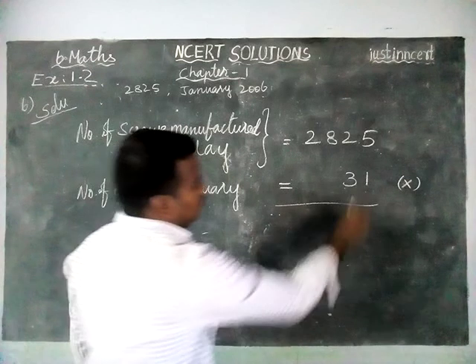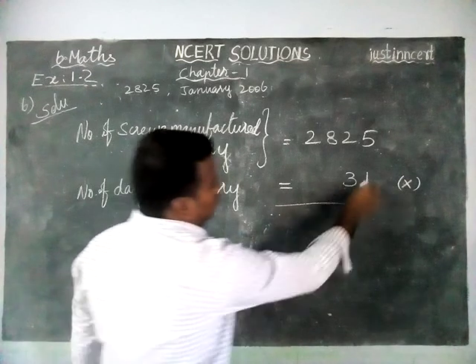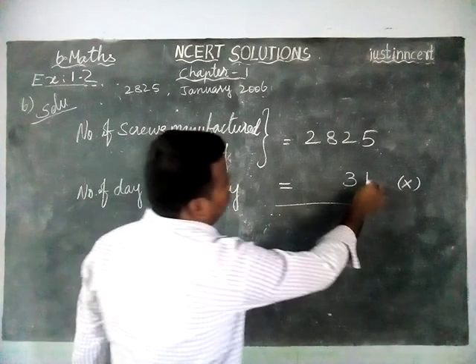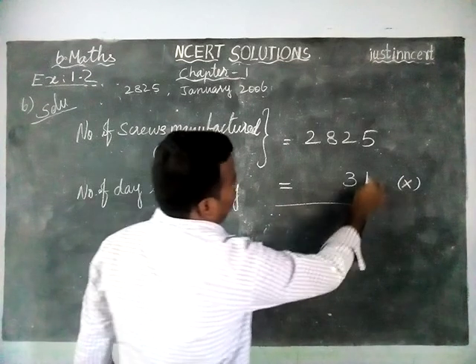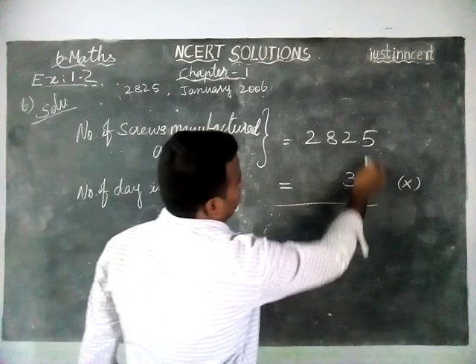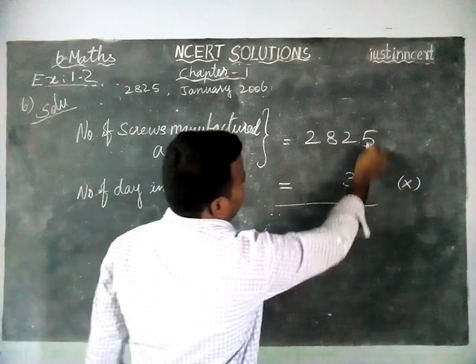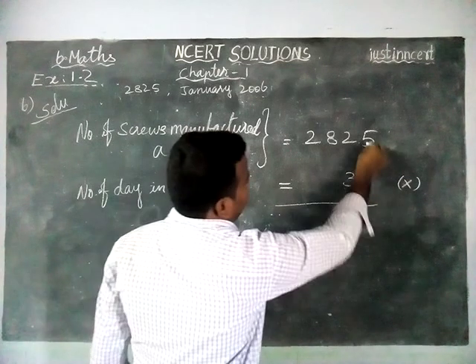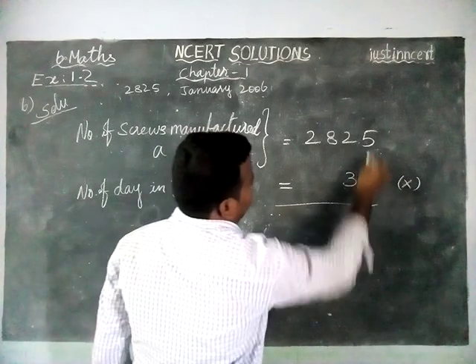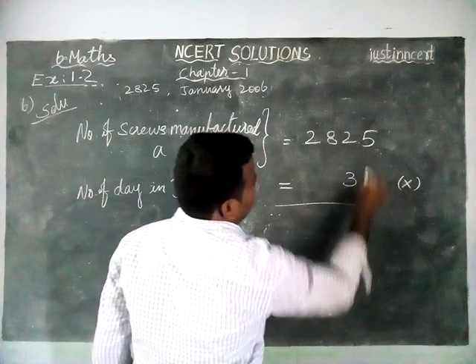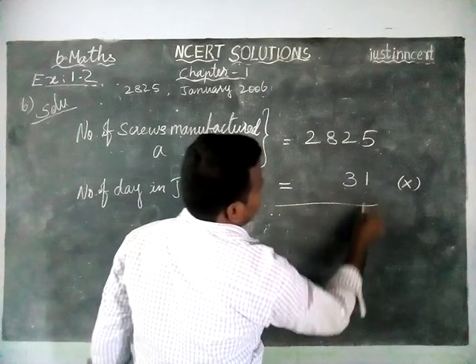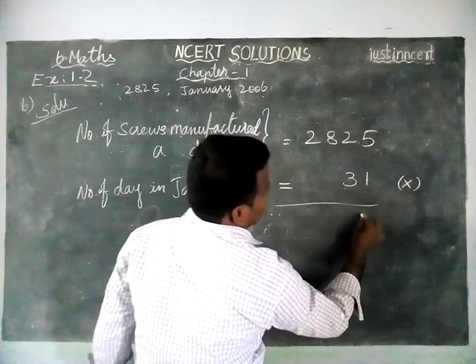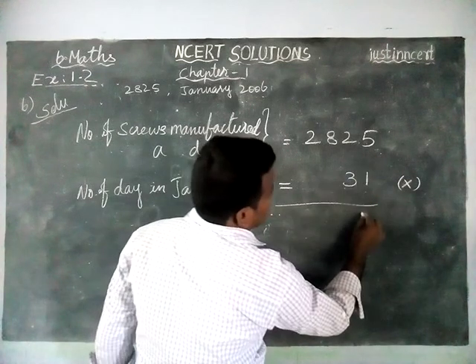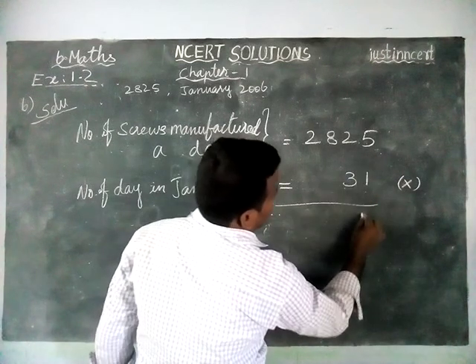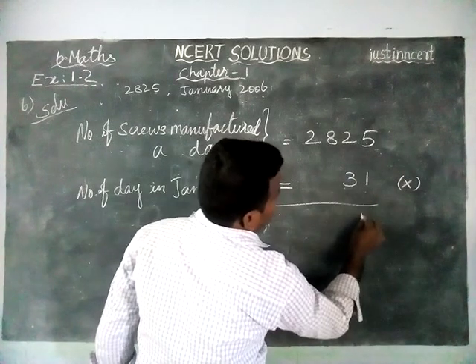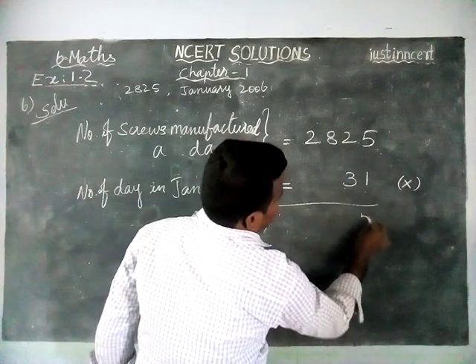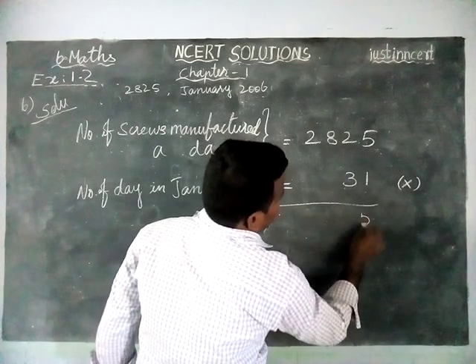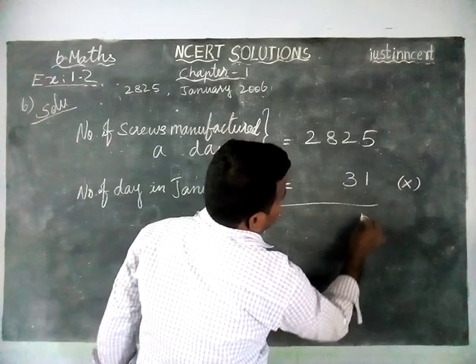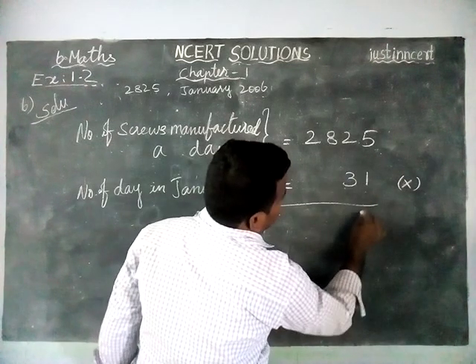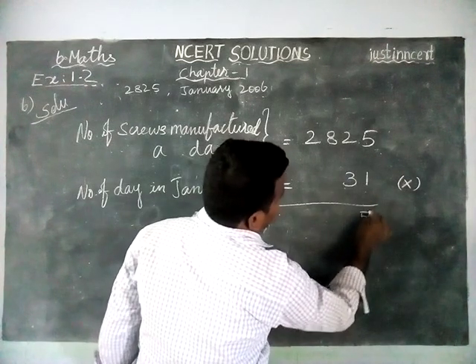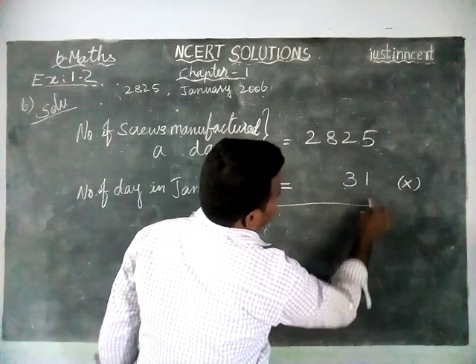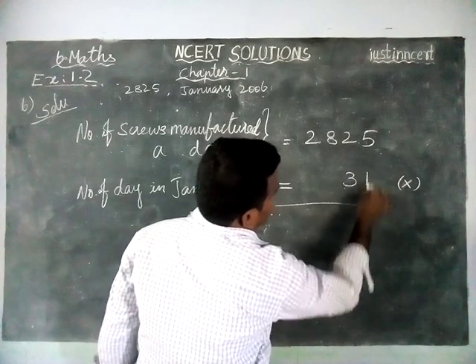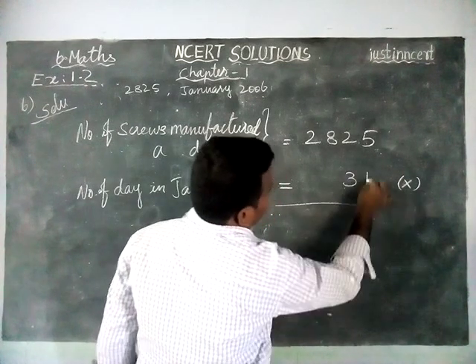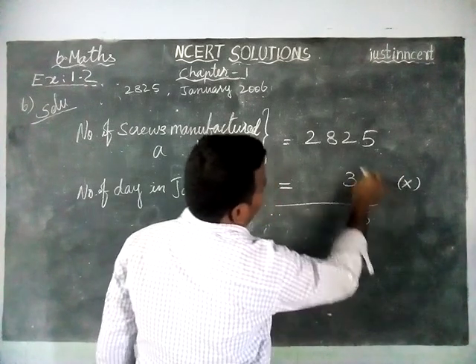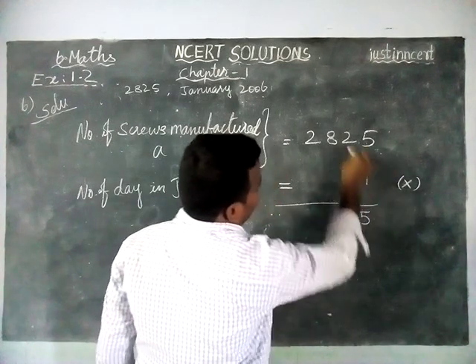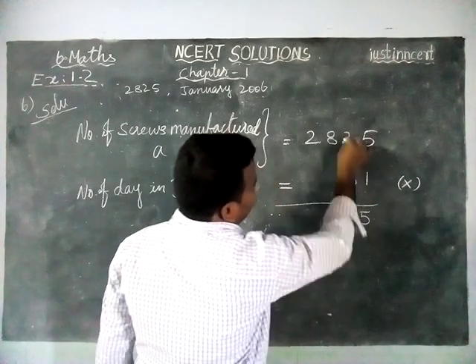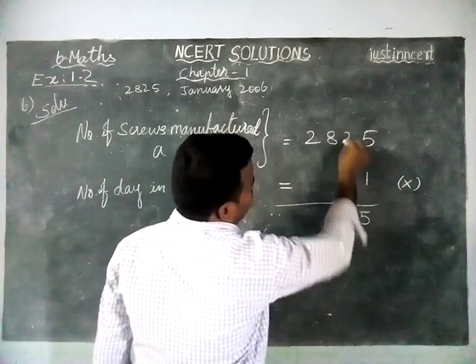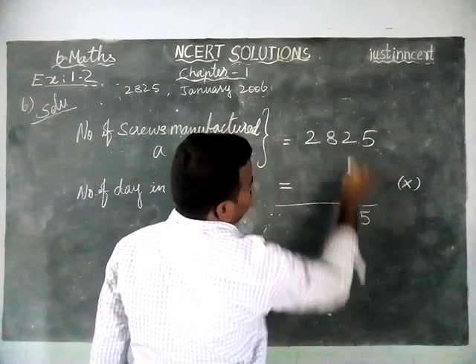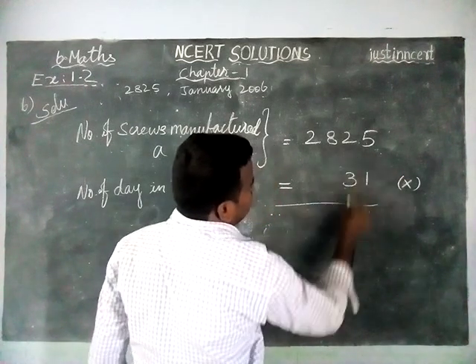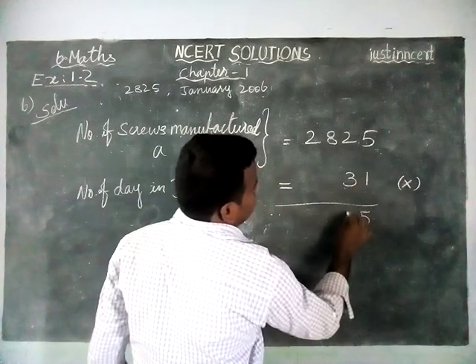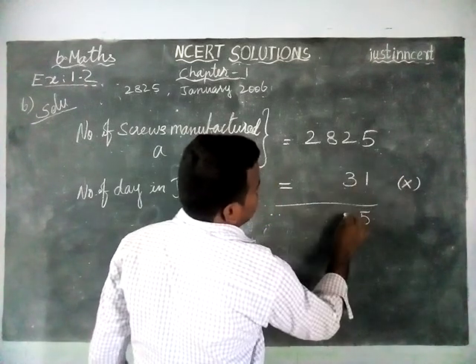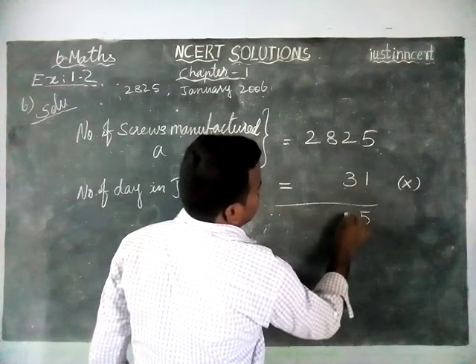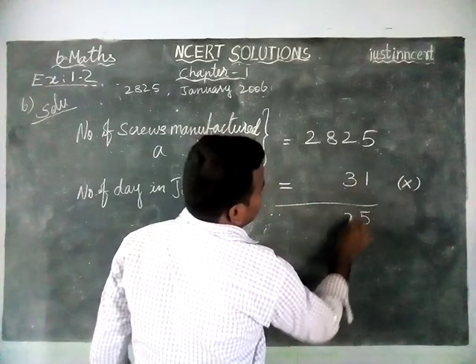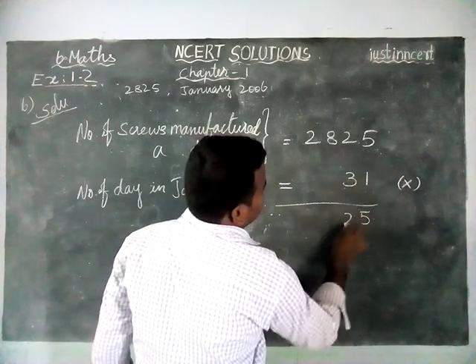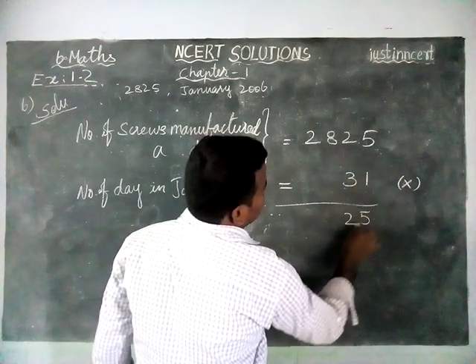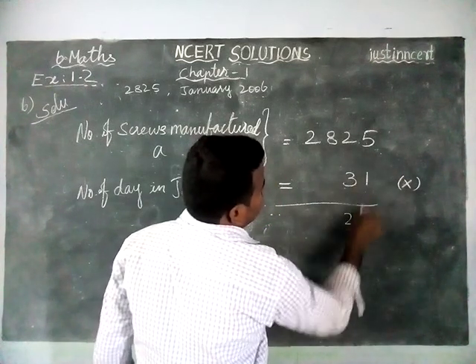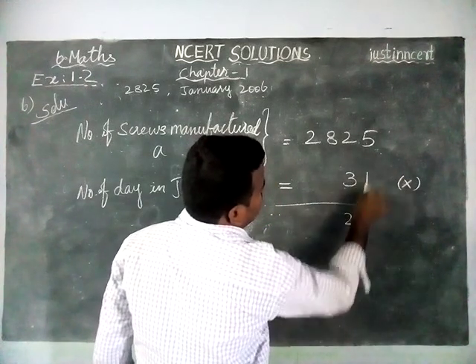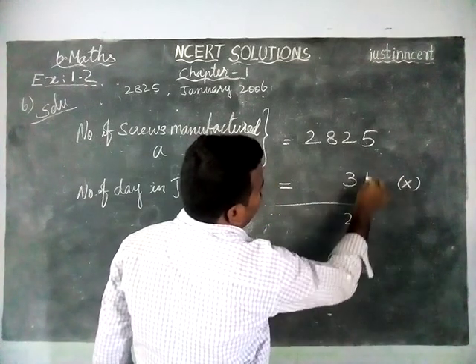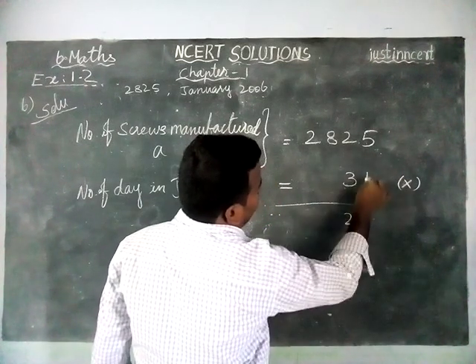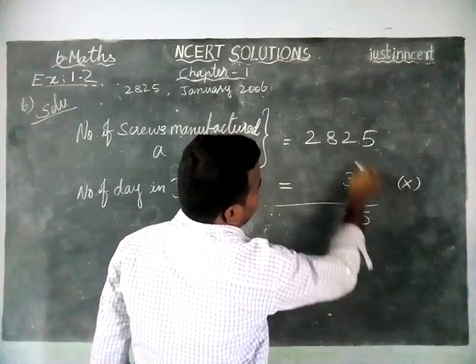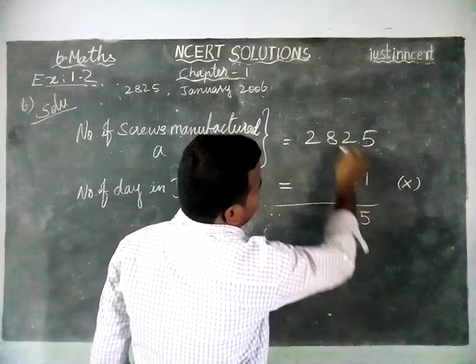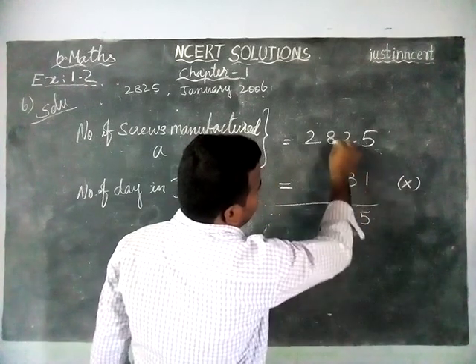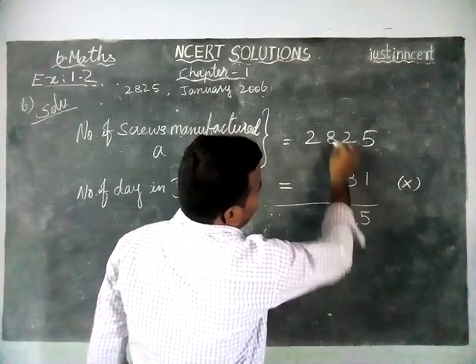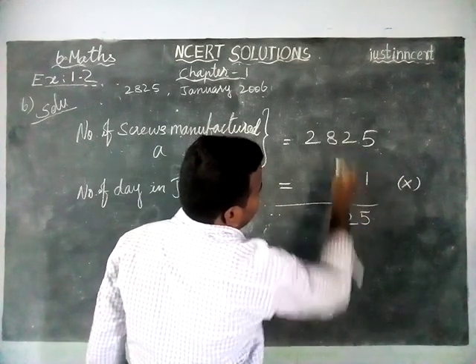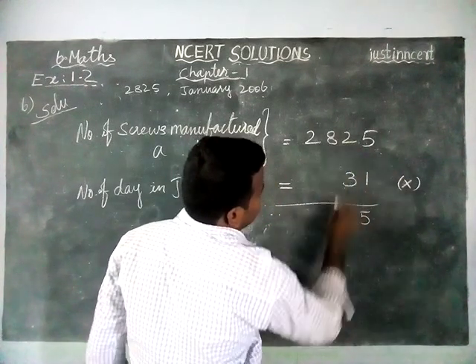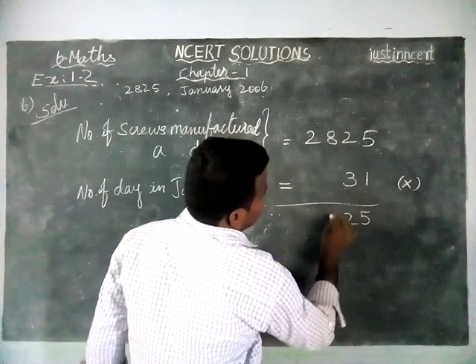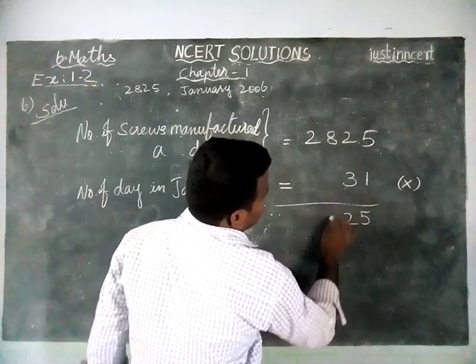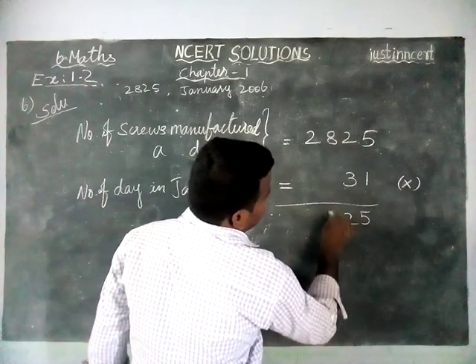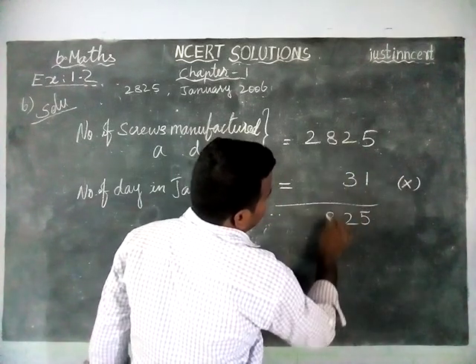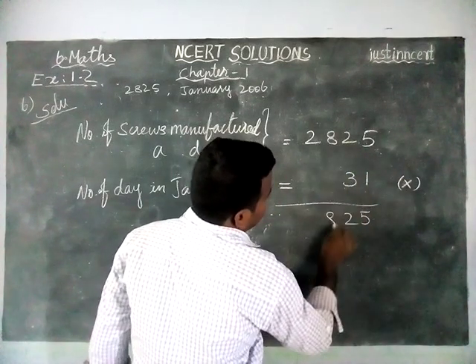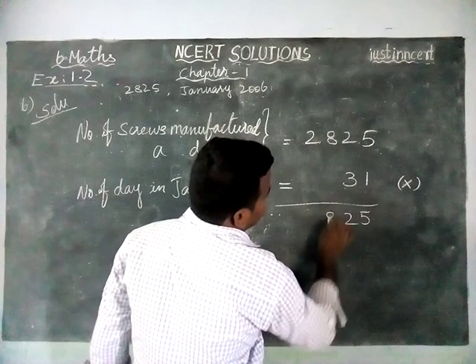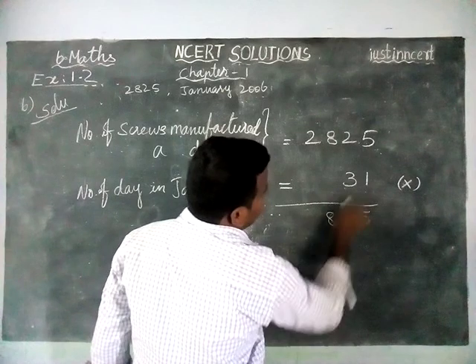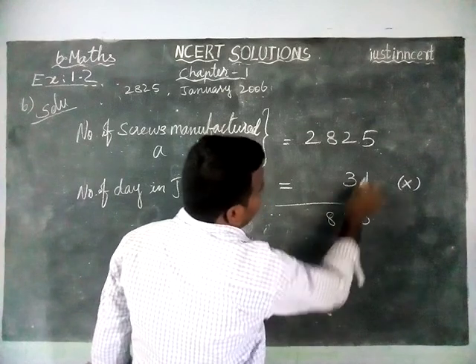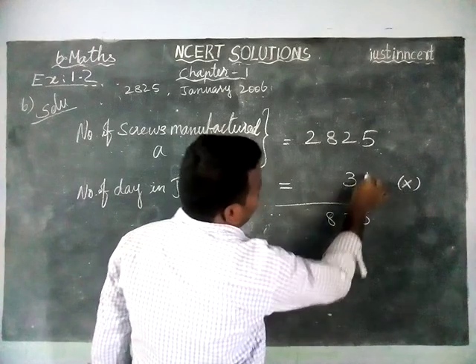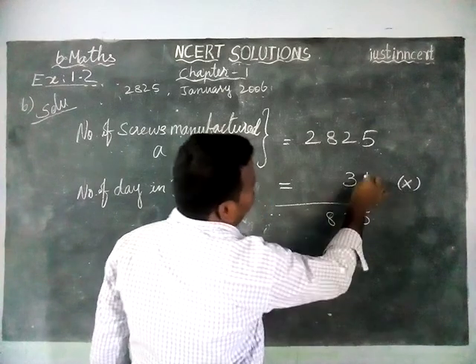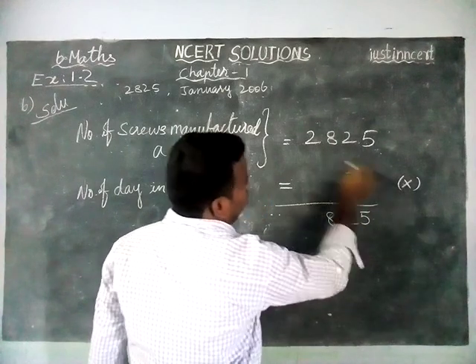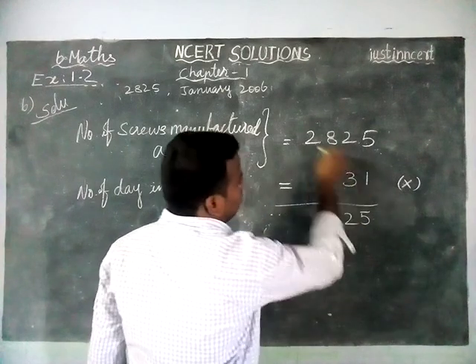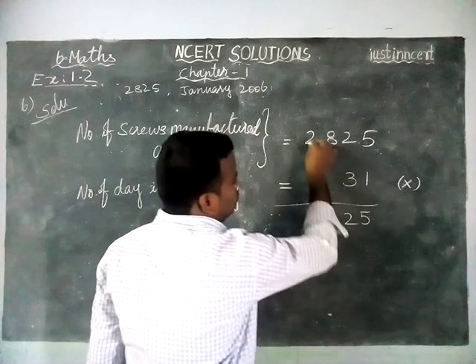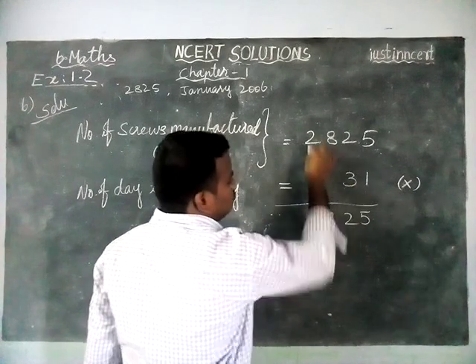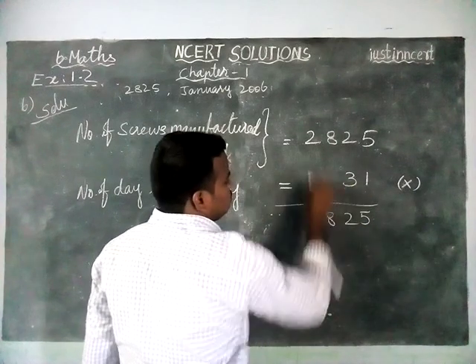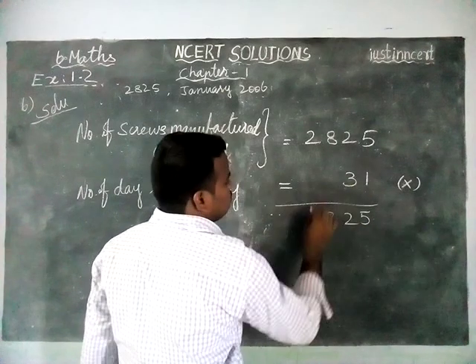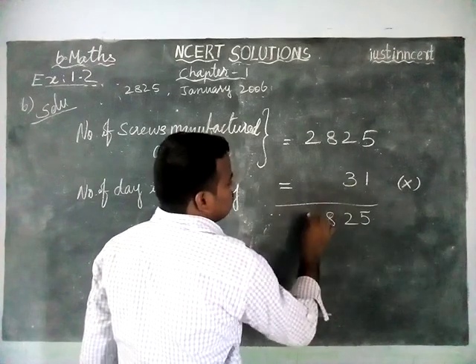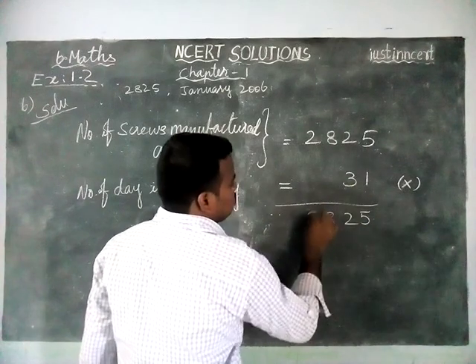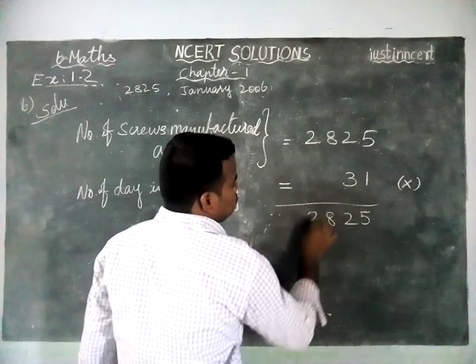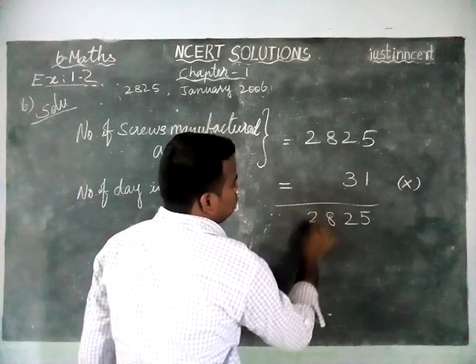1 times 5 is 5, 1 times 2 is 2, 1 times 8 is 8, 1 times 2 is 2.